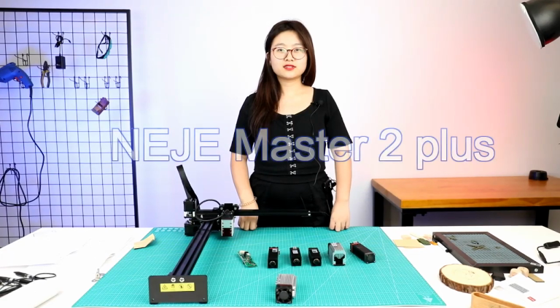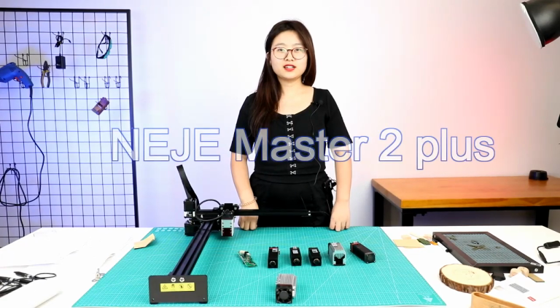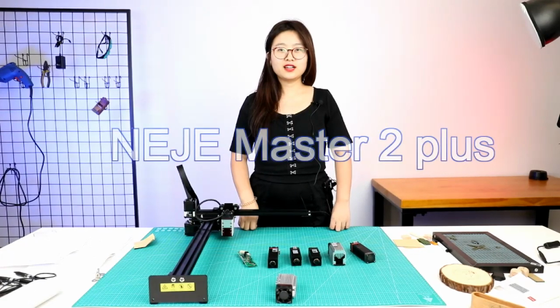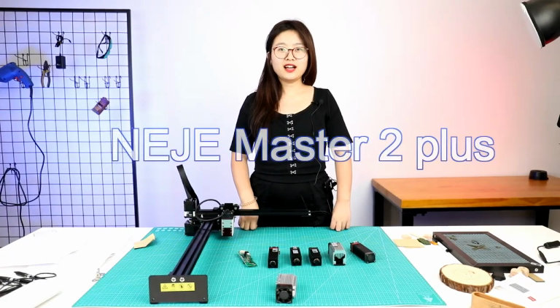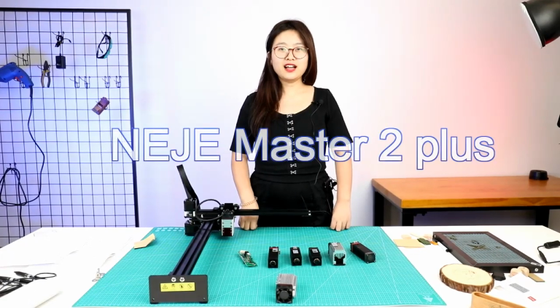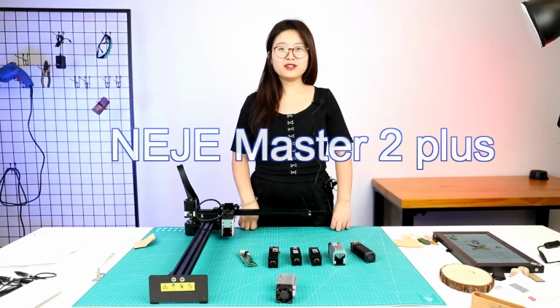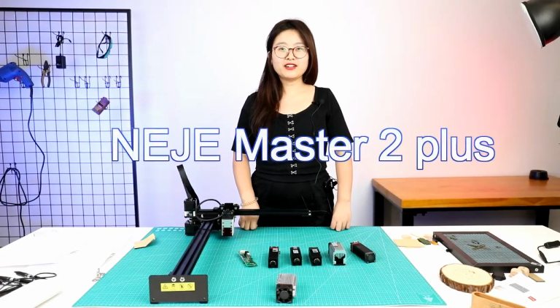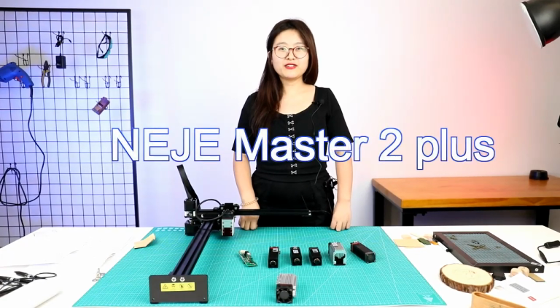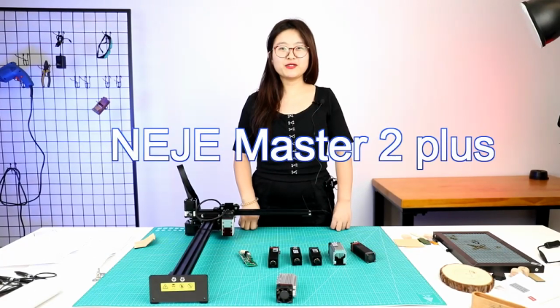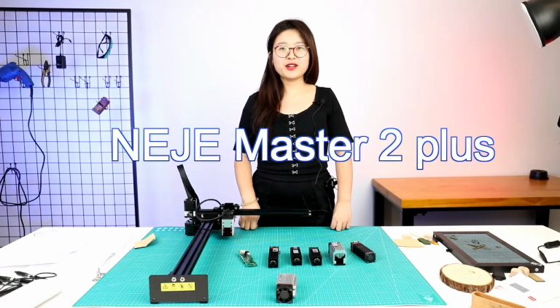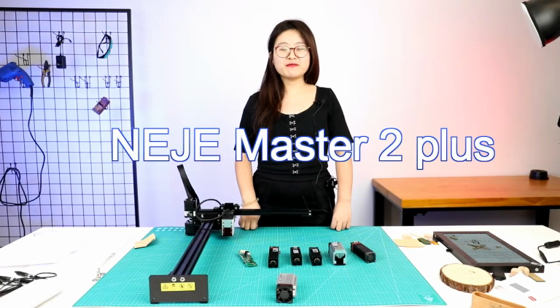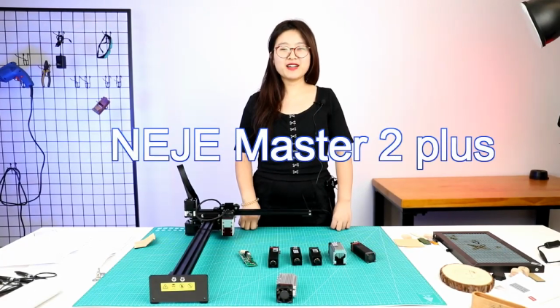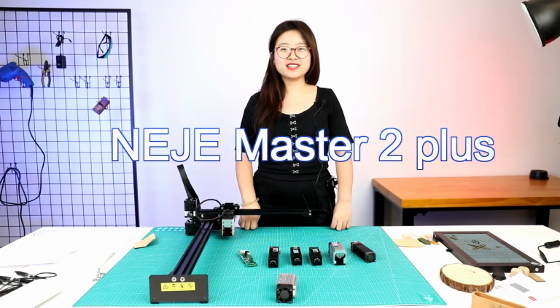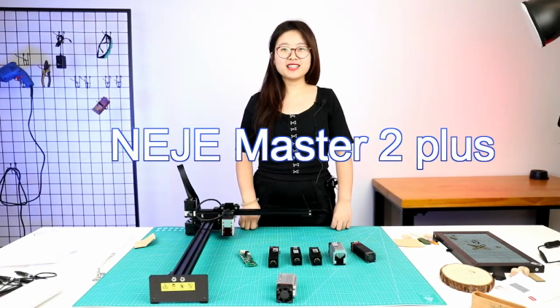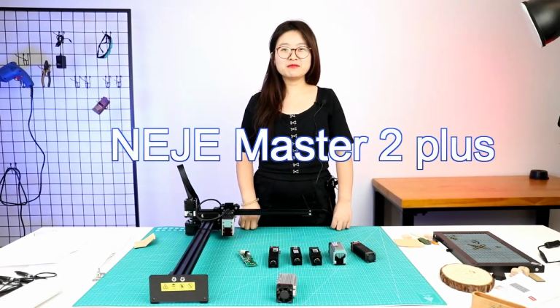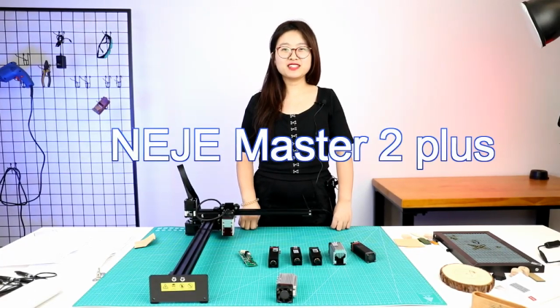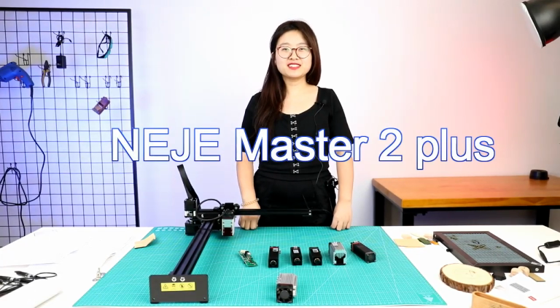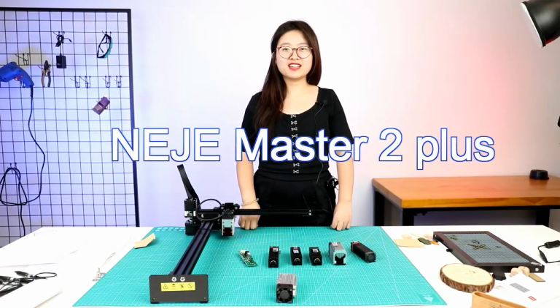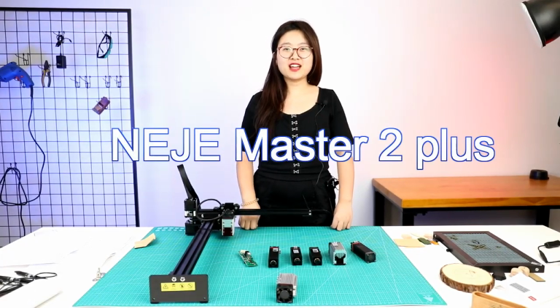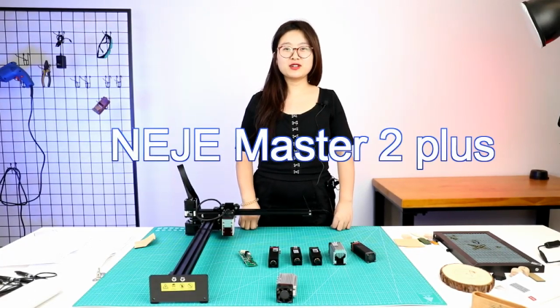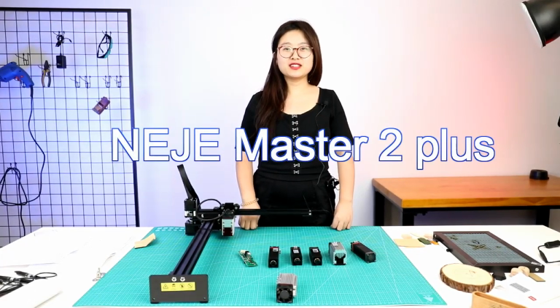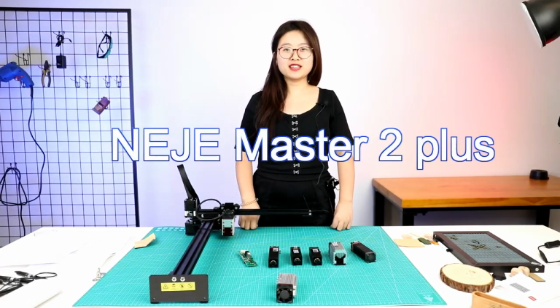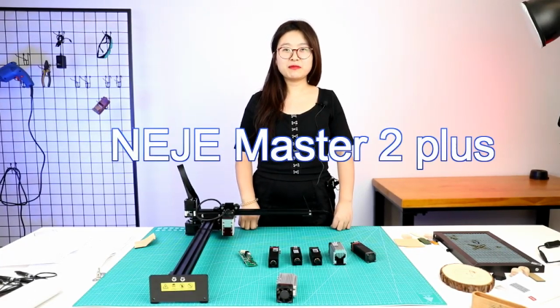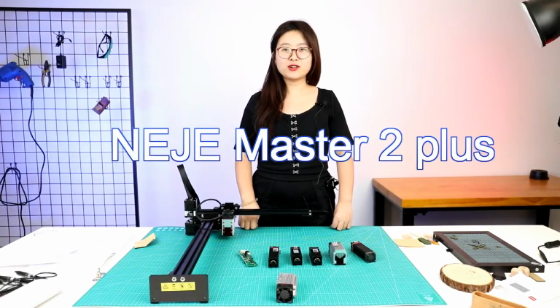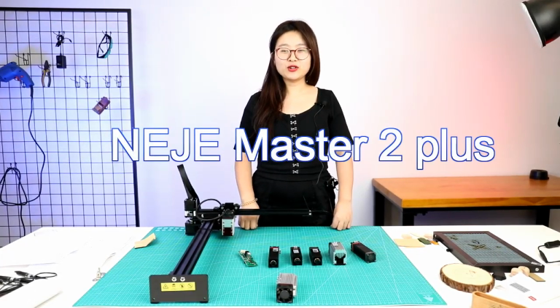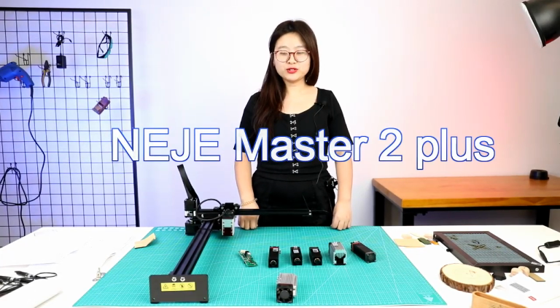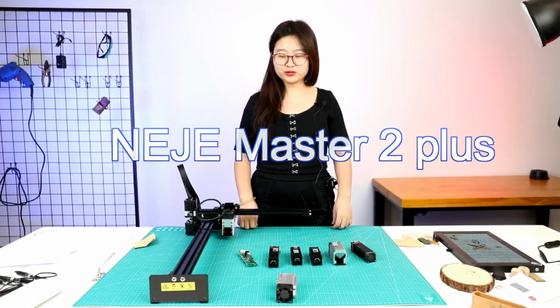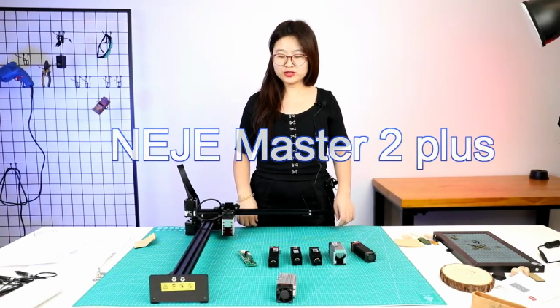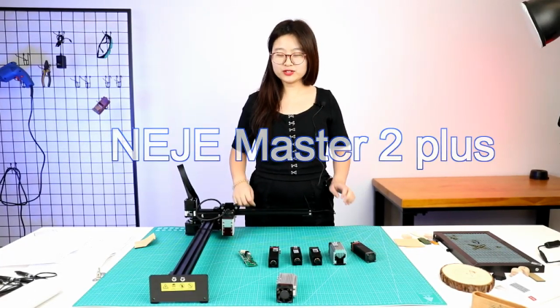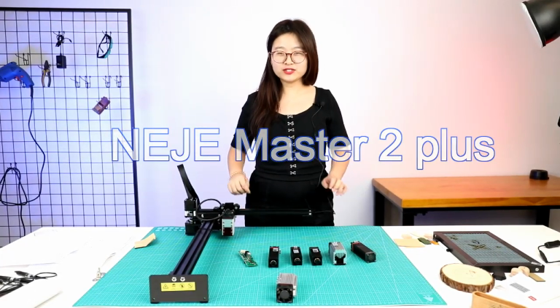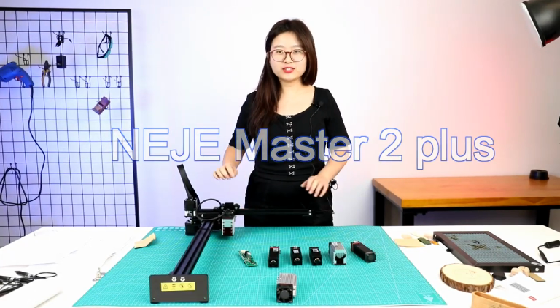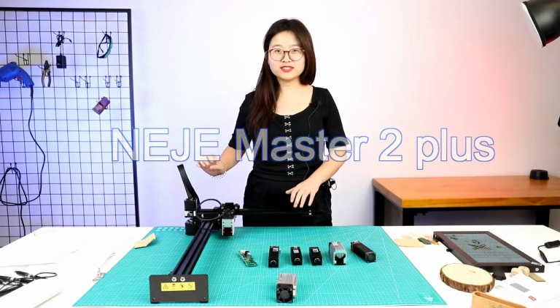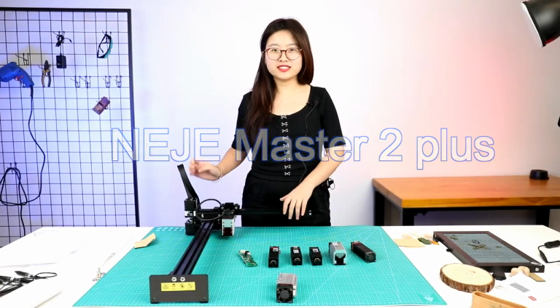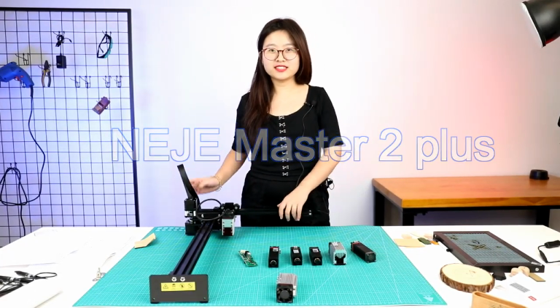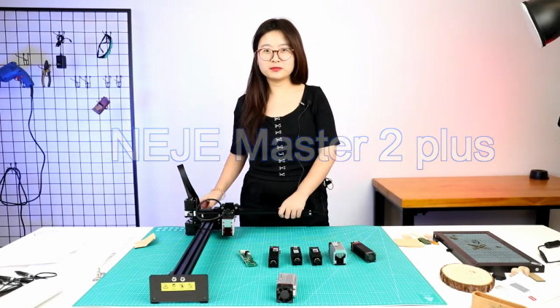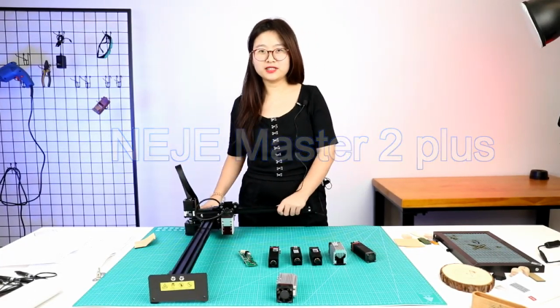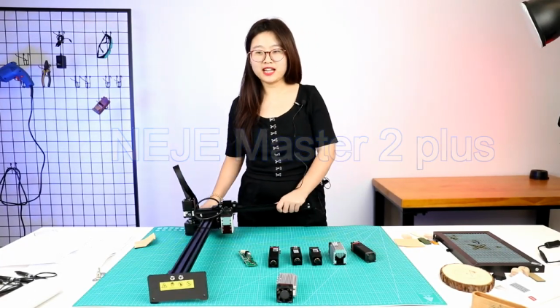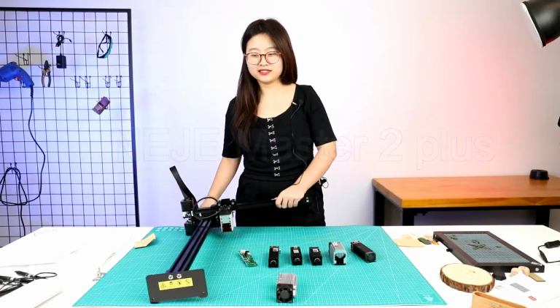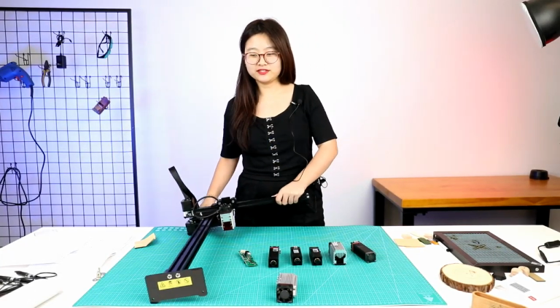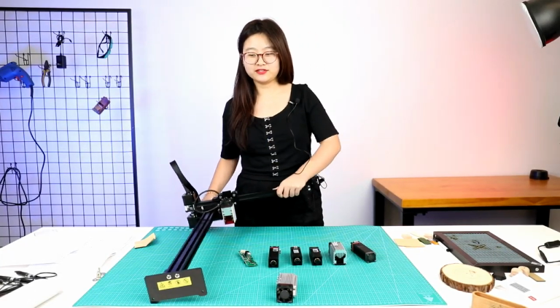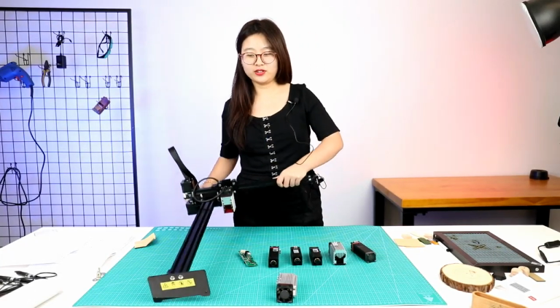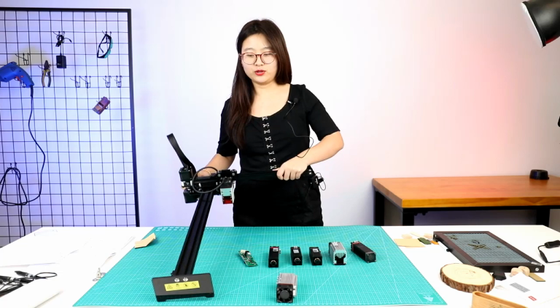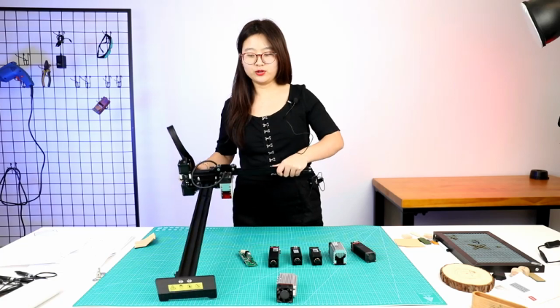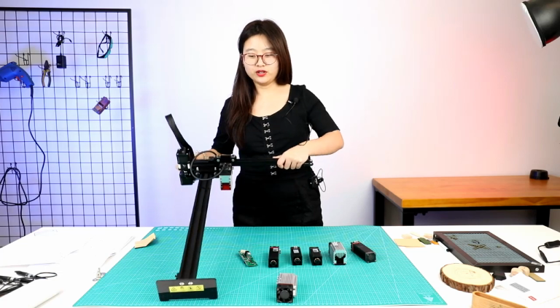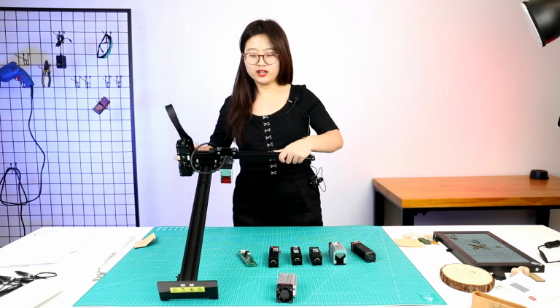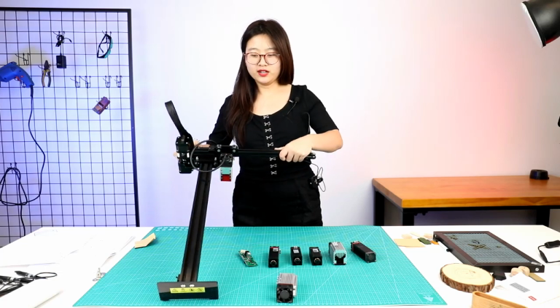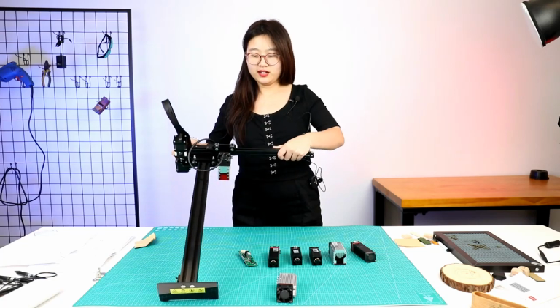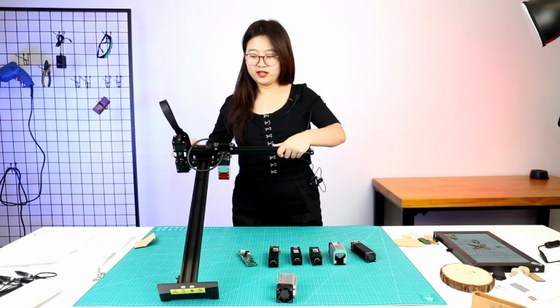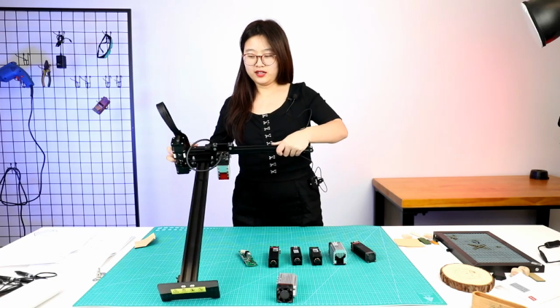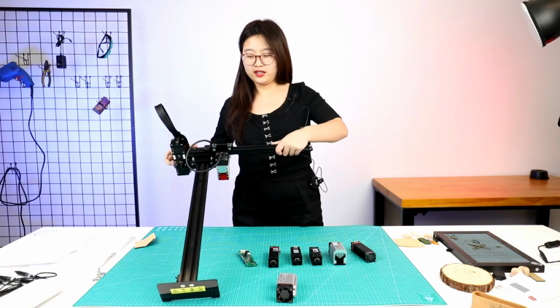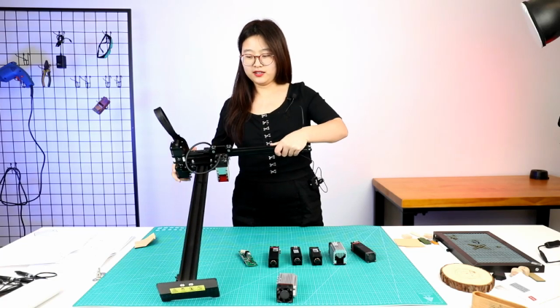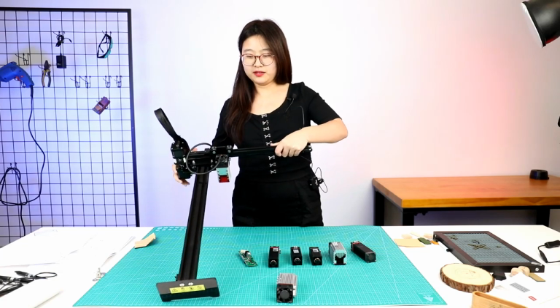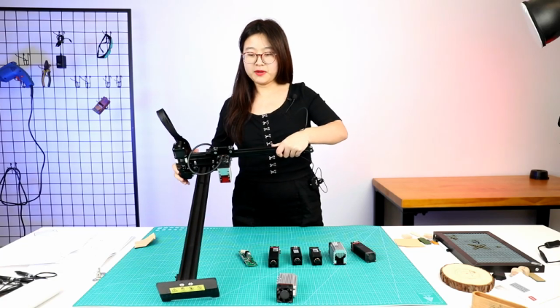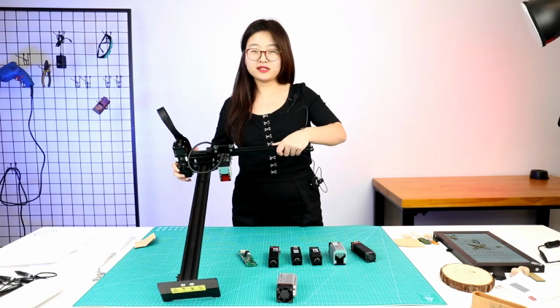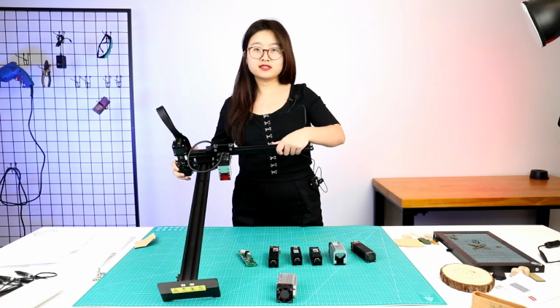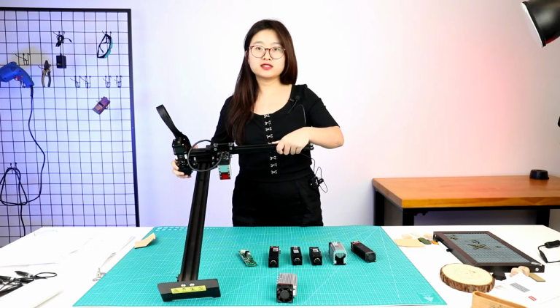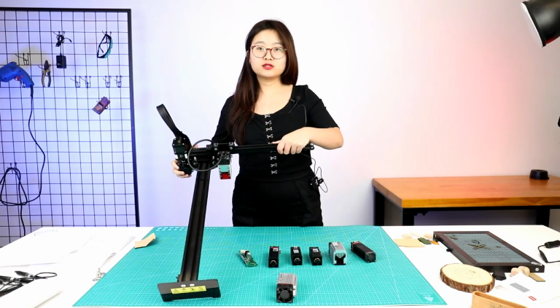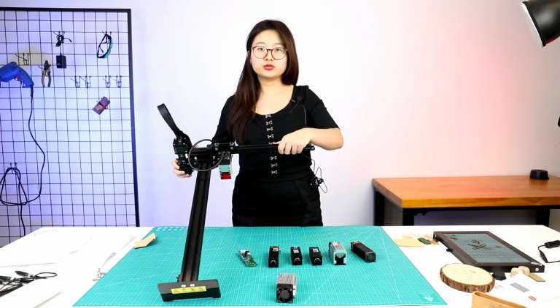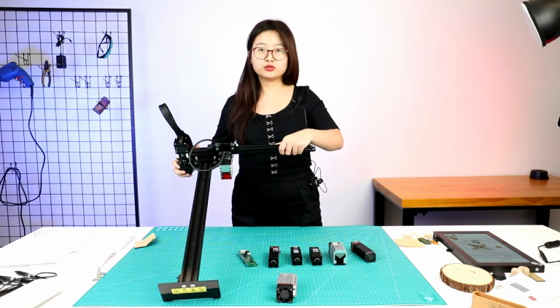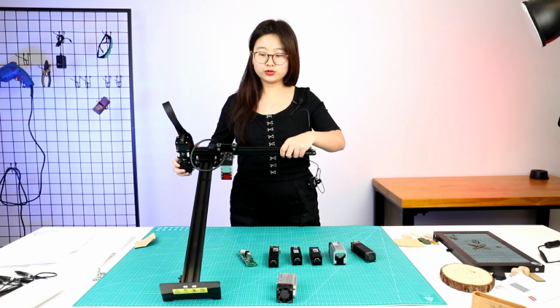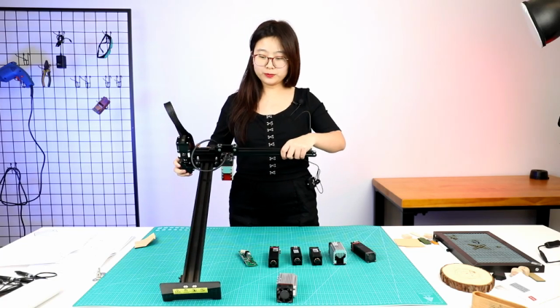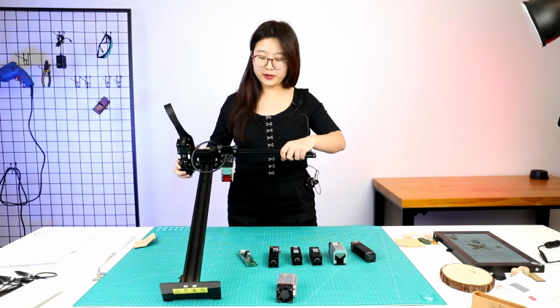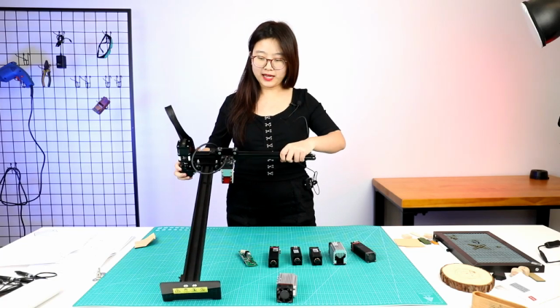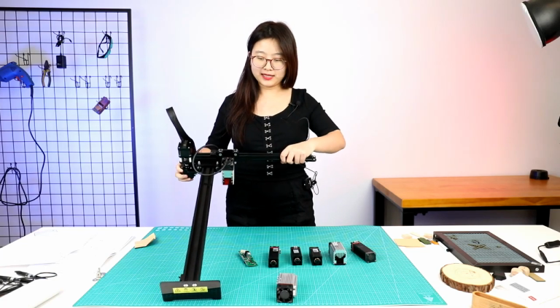Hello everyone, my name is Iris. I'm going to introduce this product for you, the Master 2 Plus.